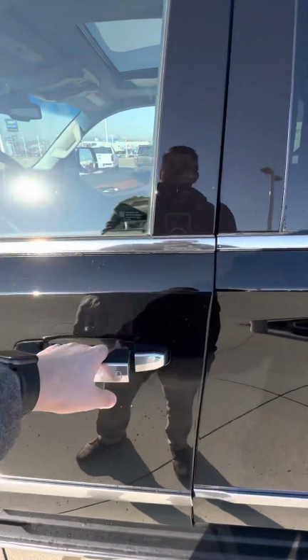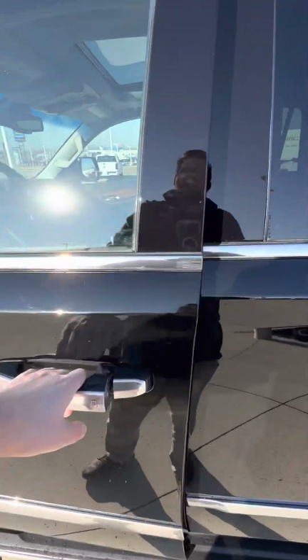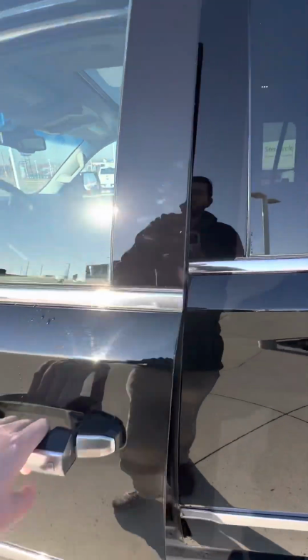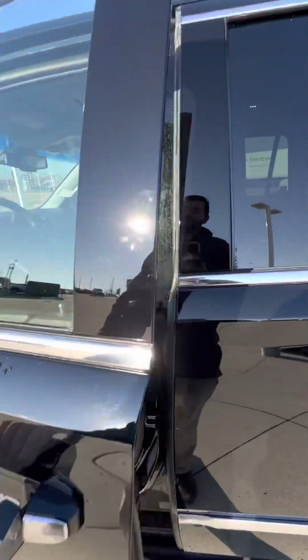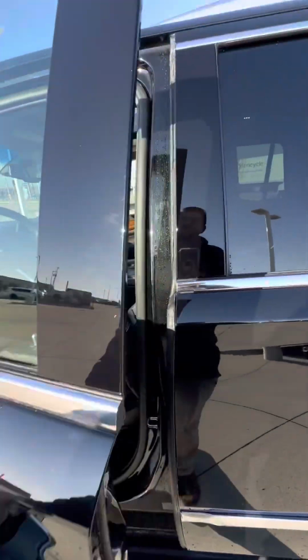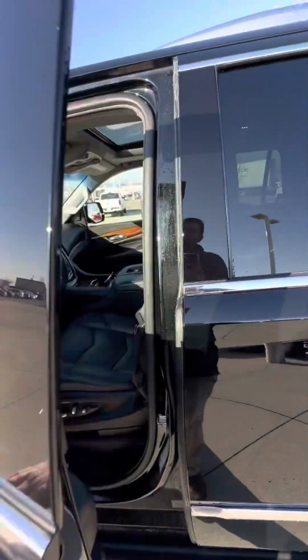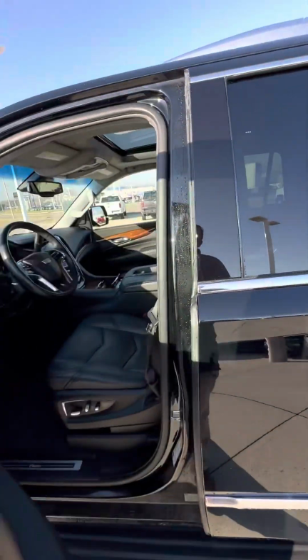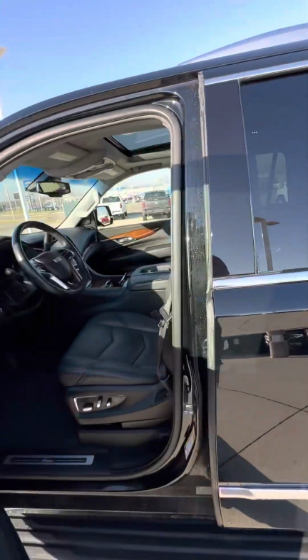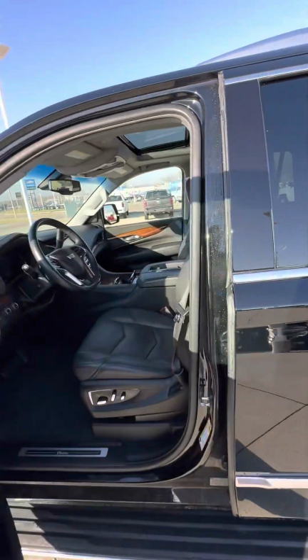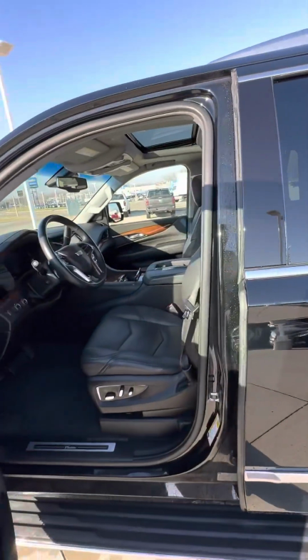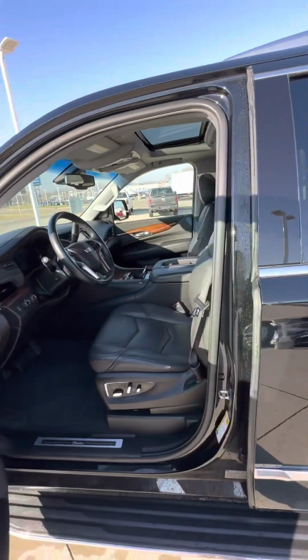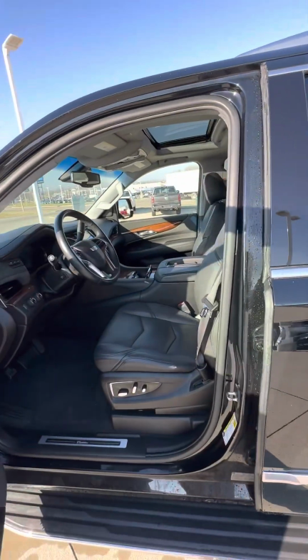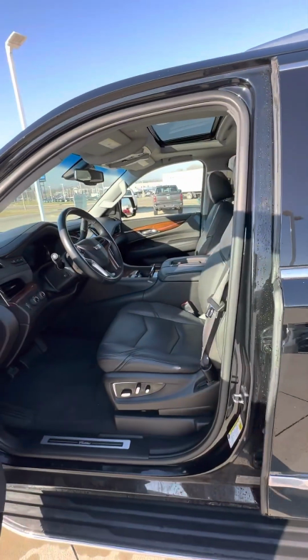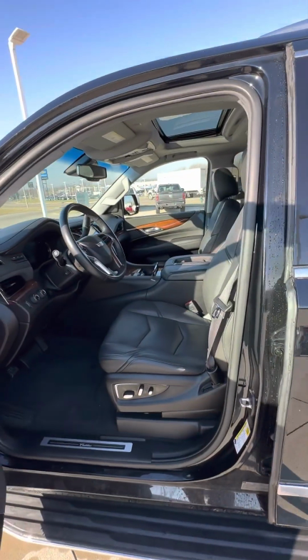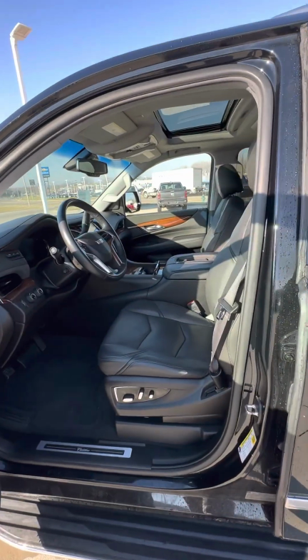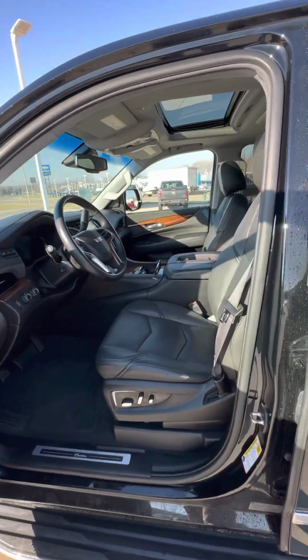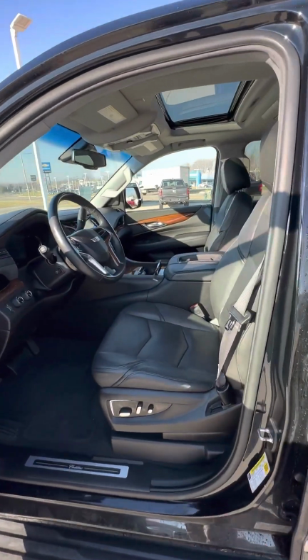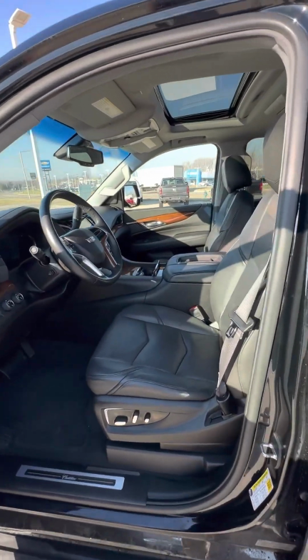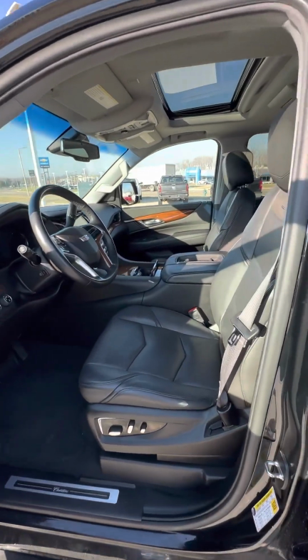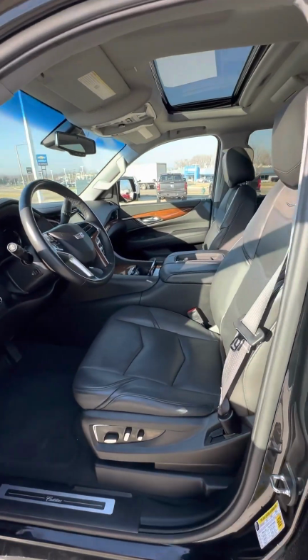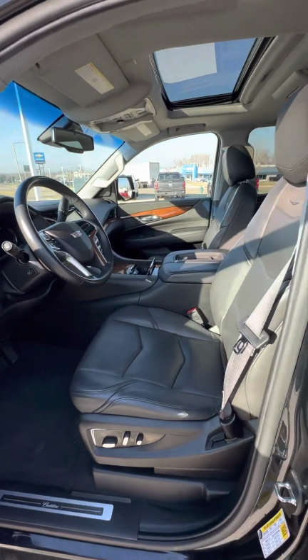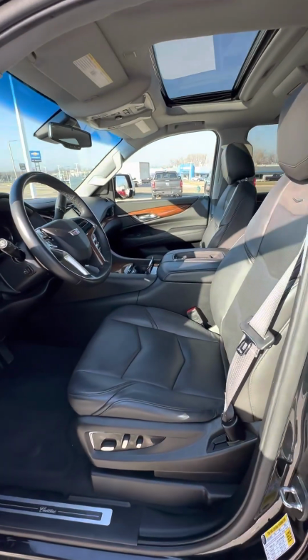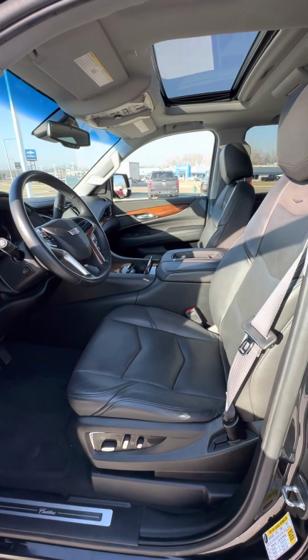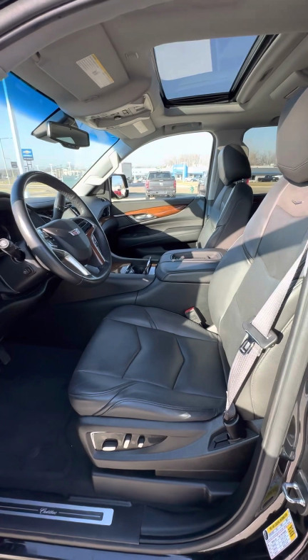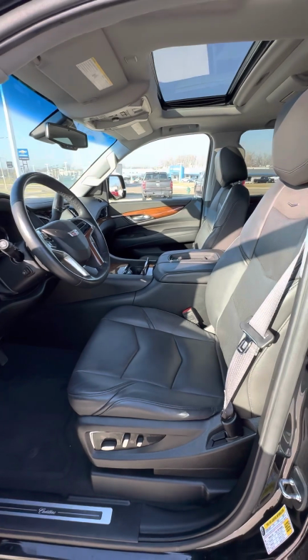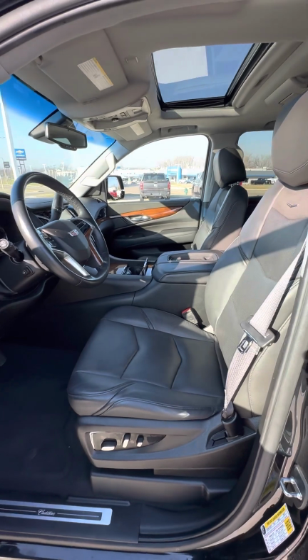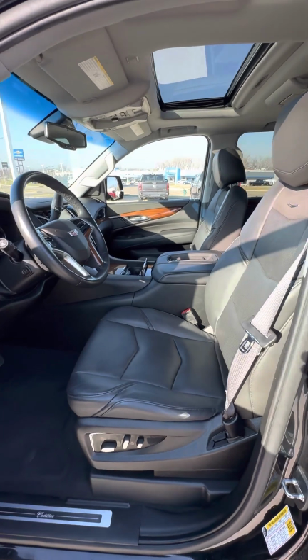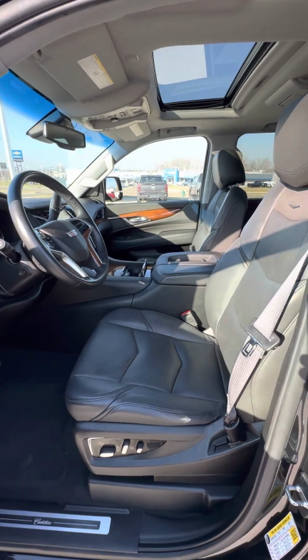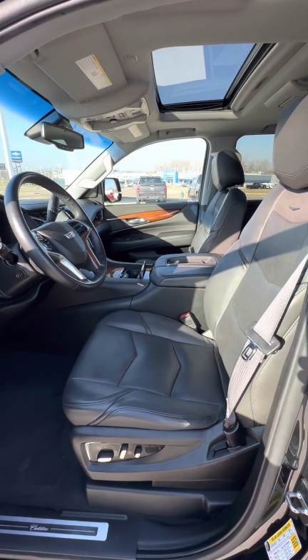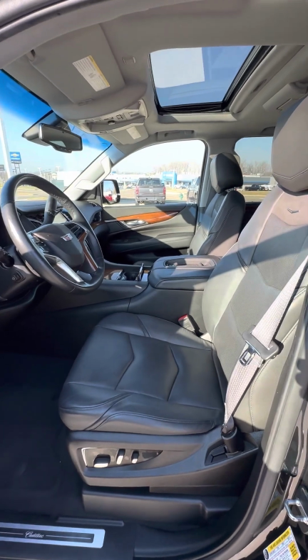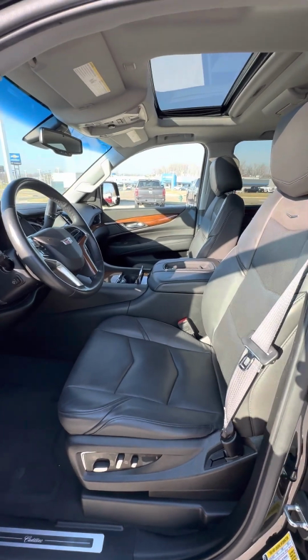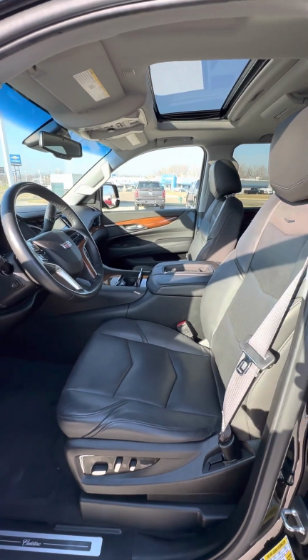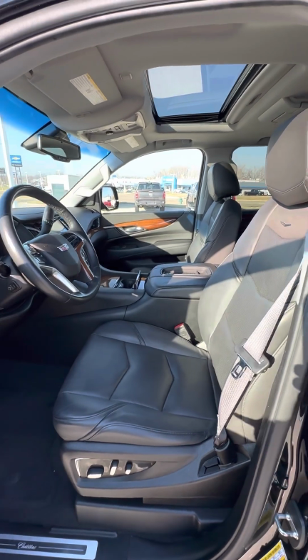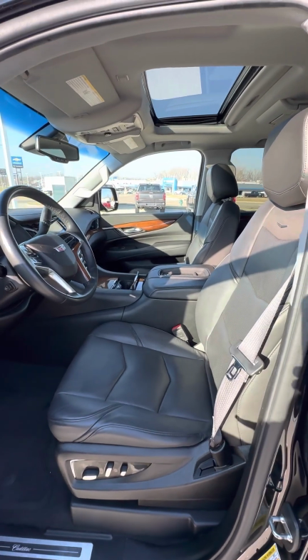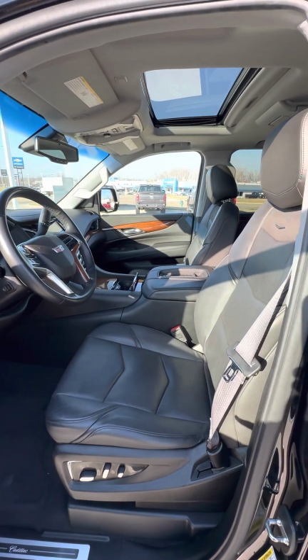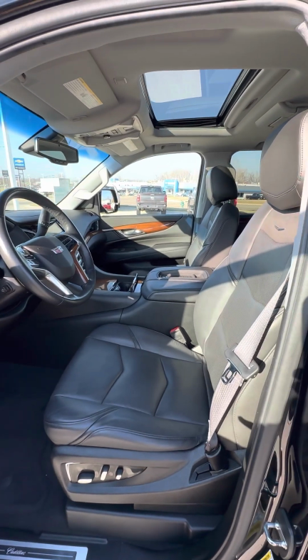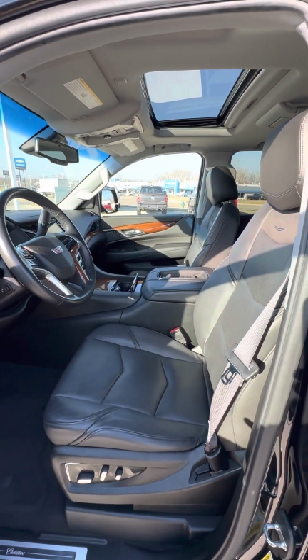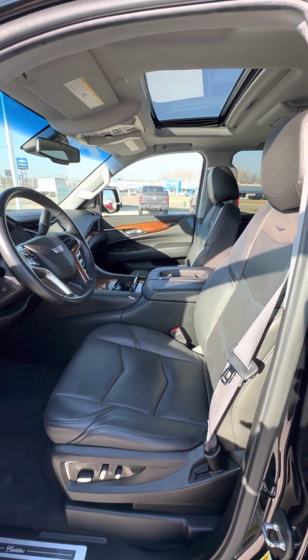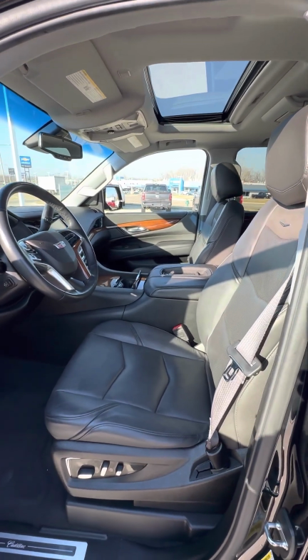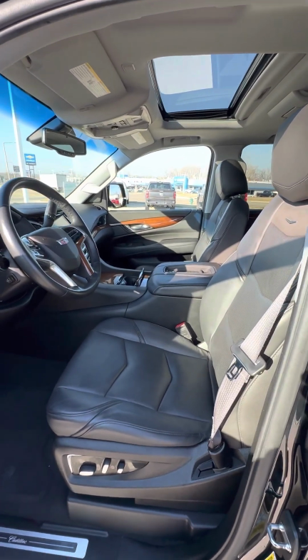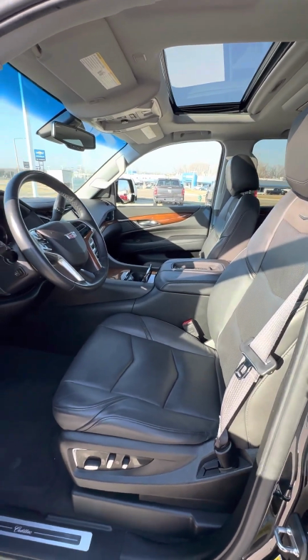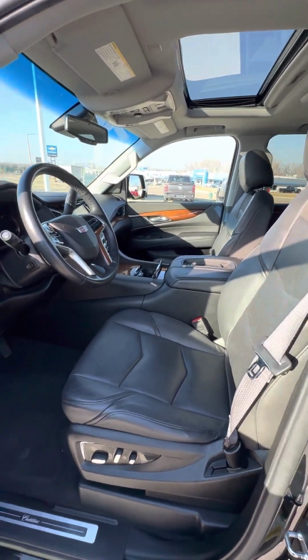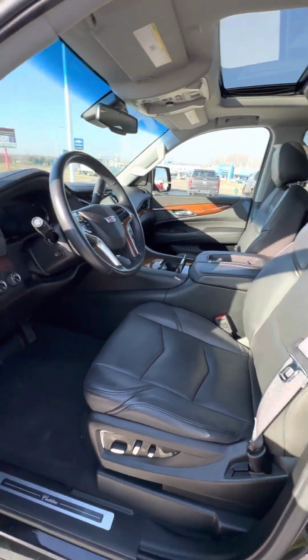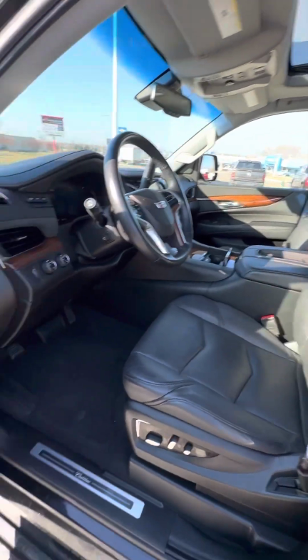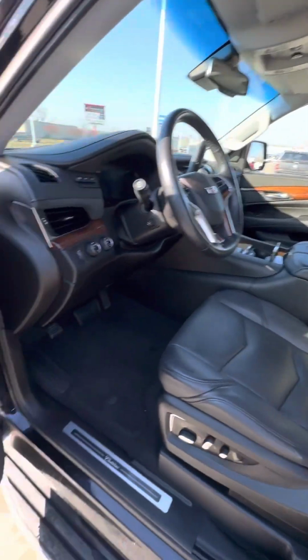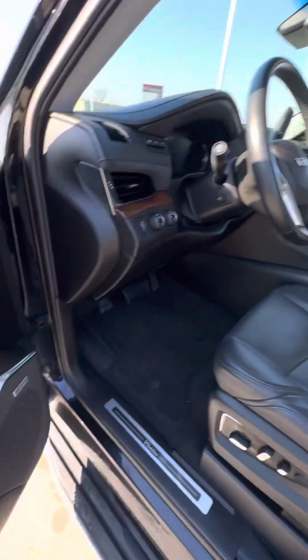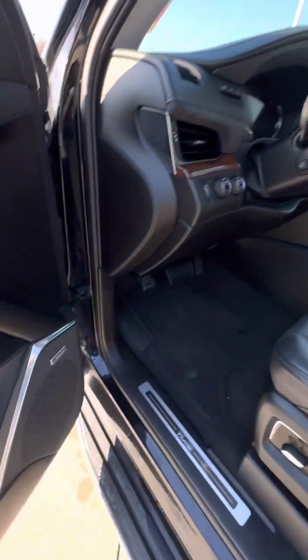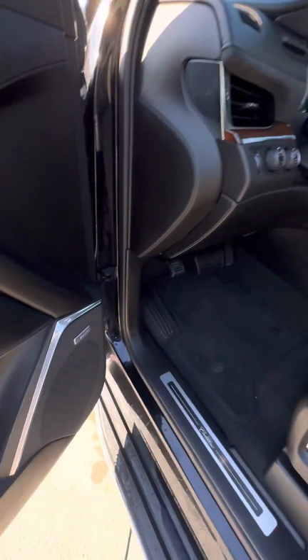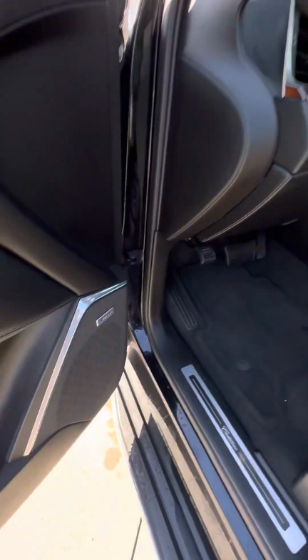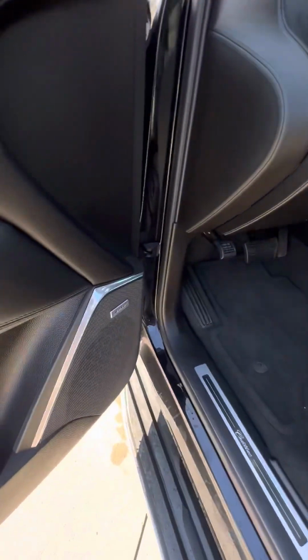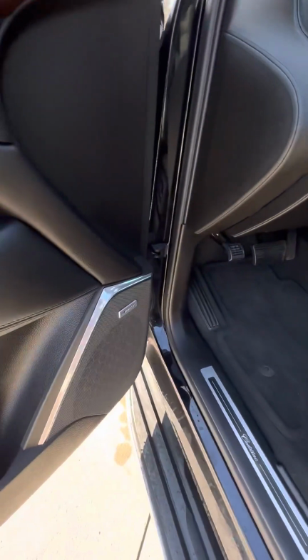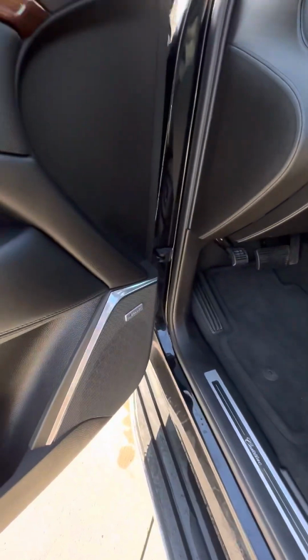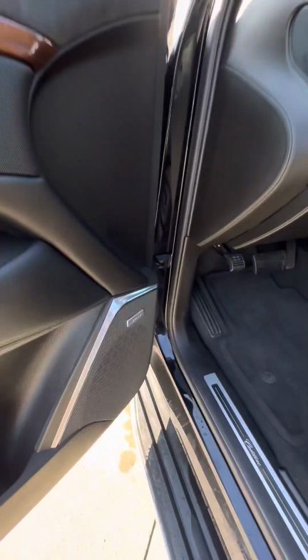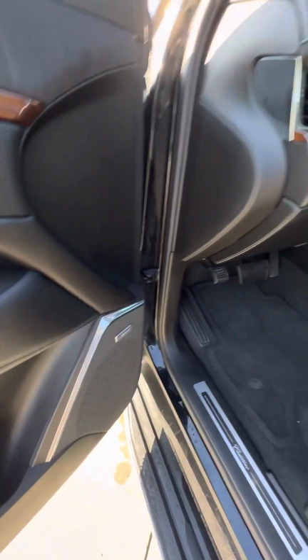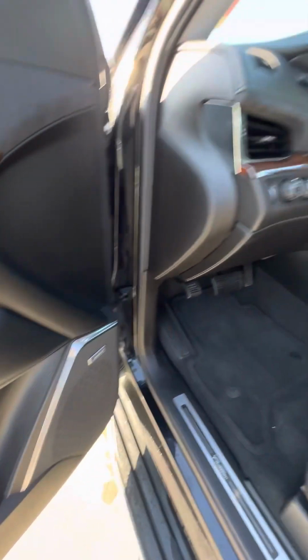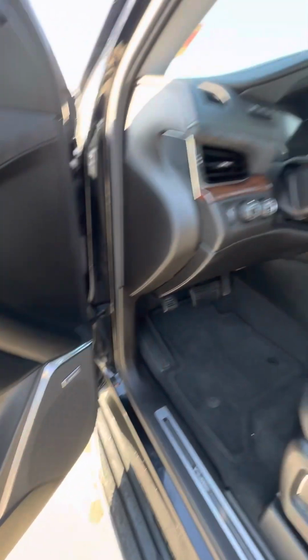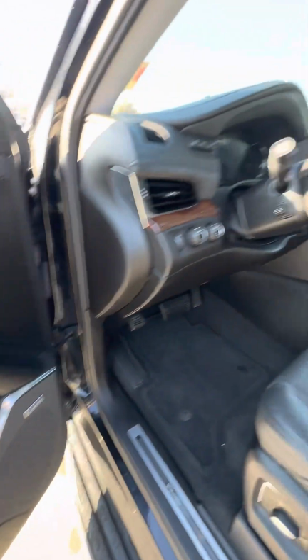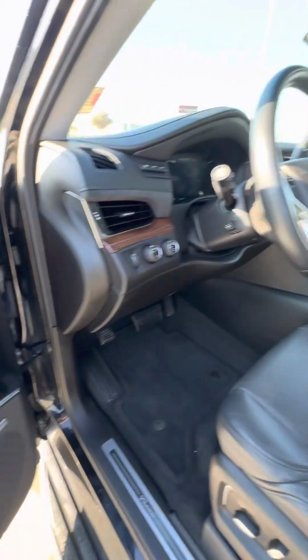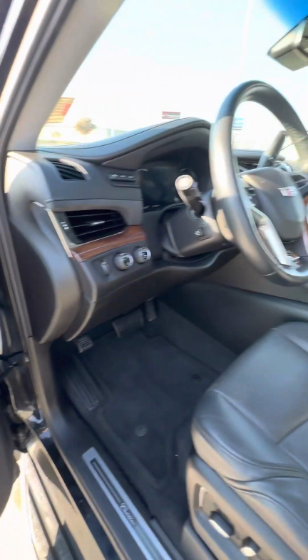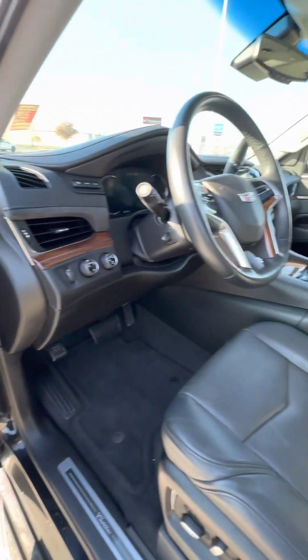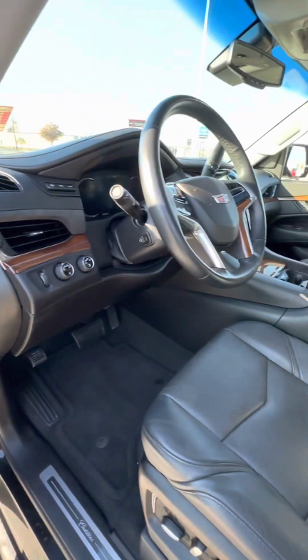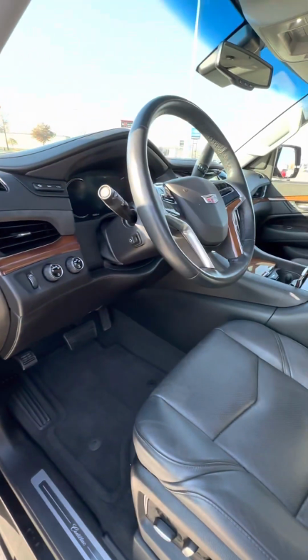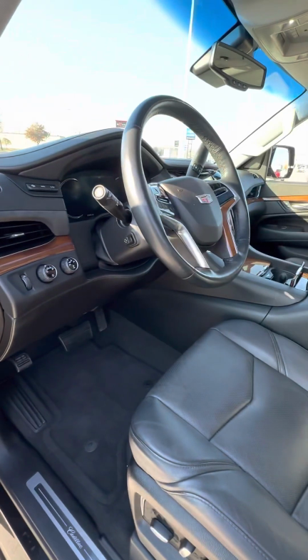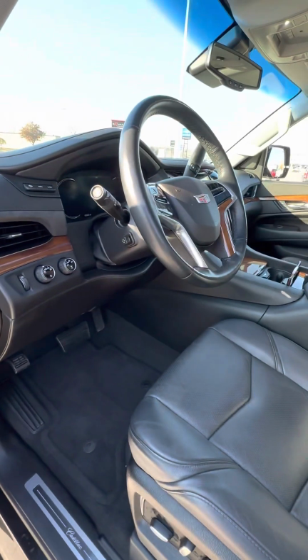I'll show you the interior. It's going to have leather seats, power seats, and they are also memory seats.